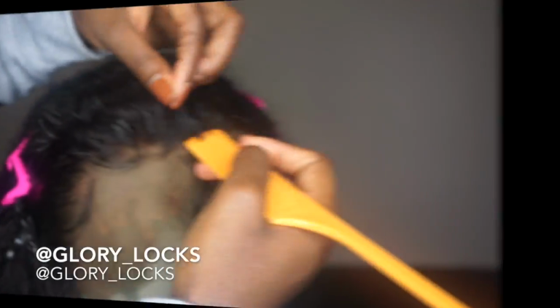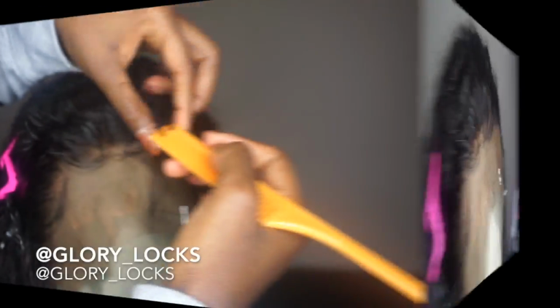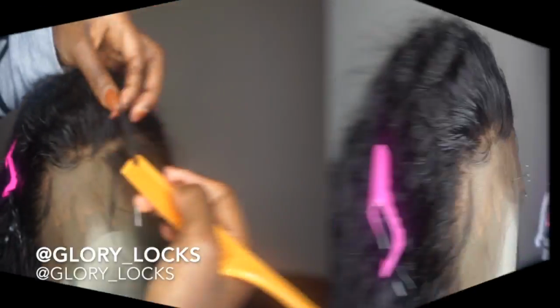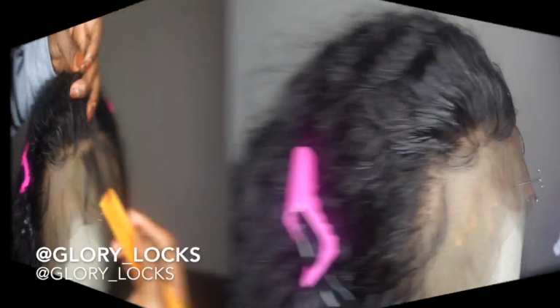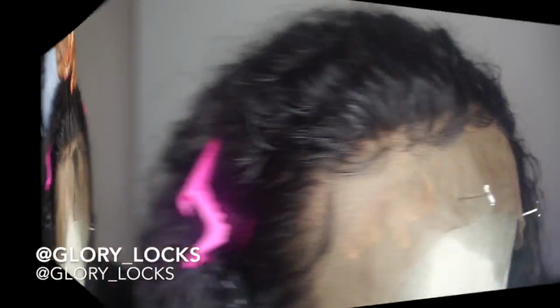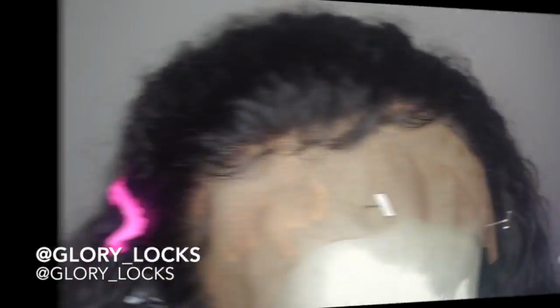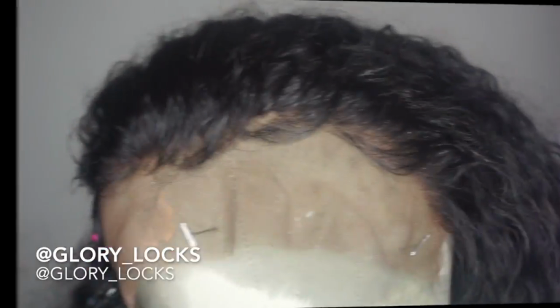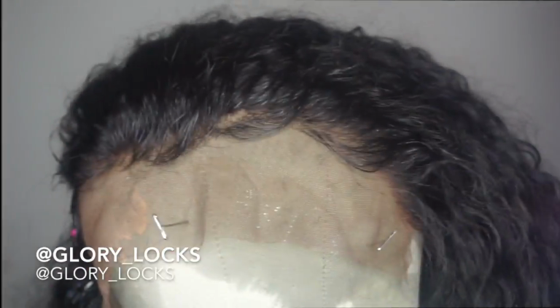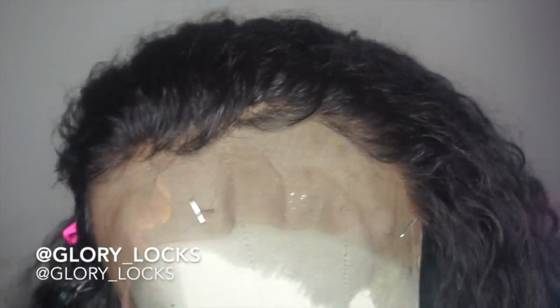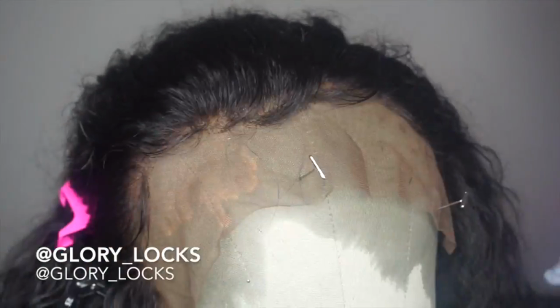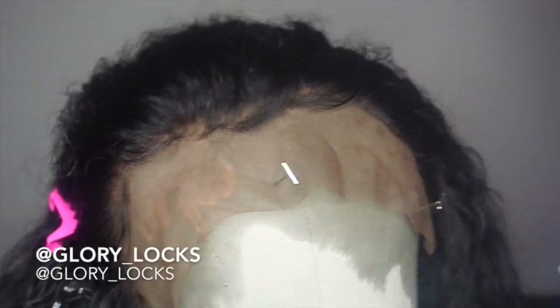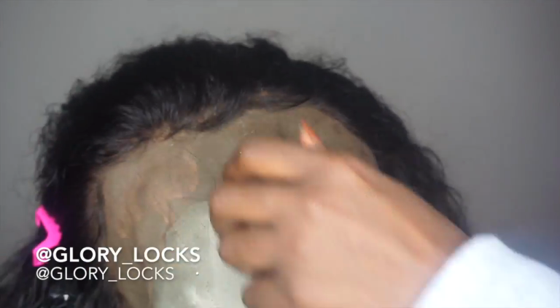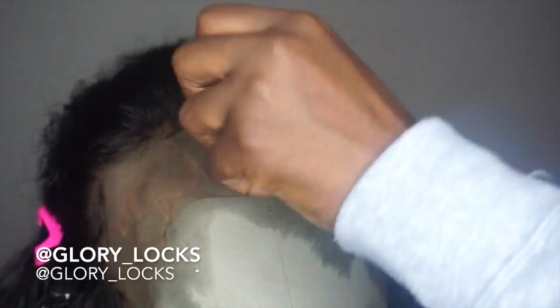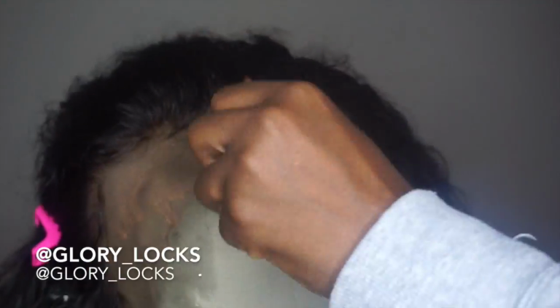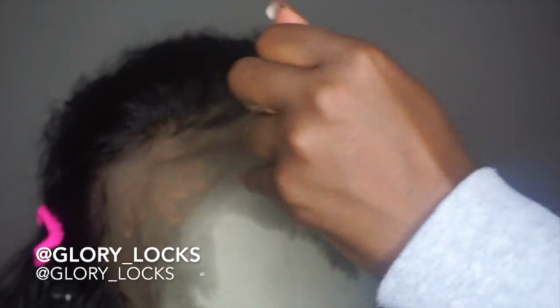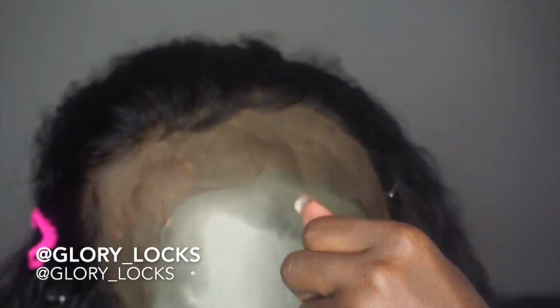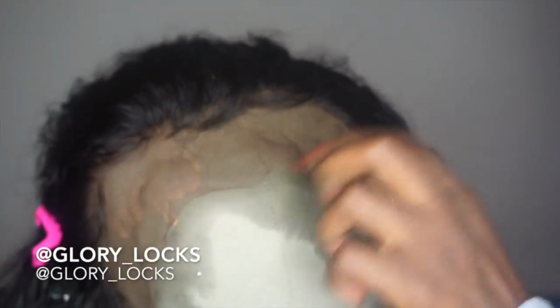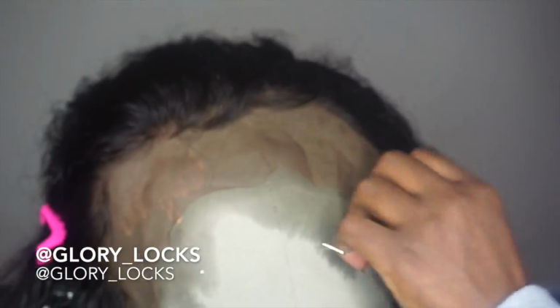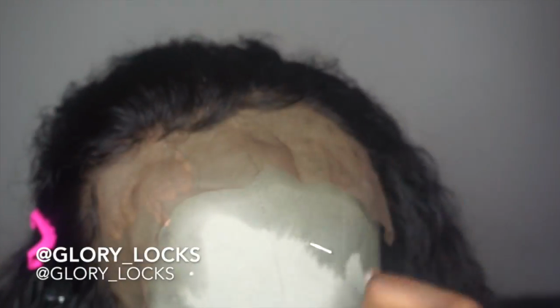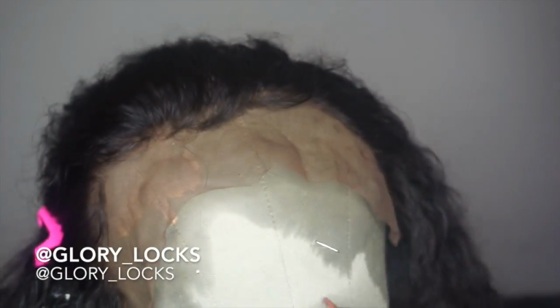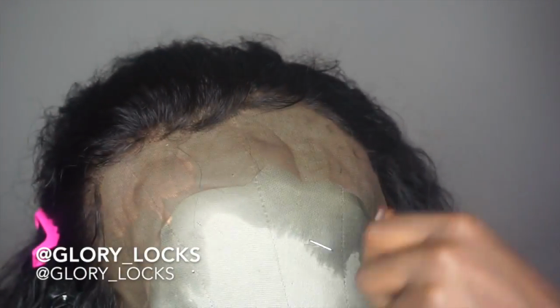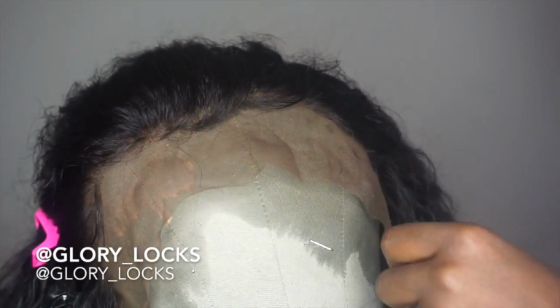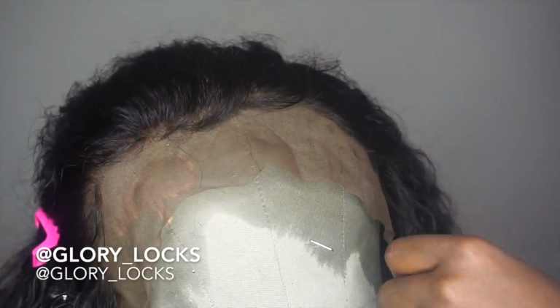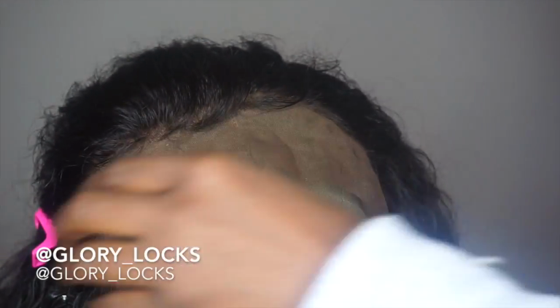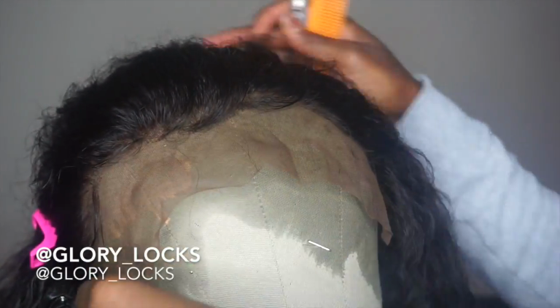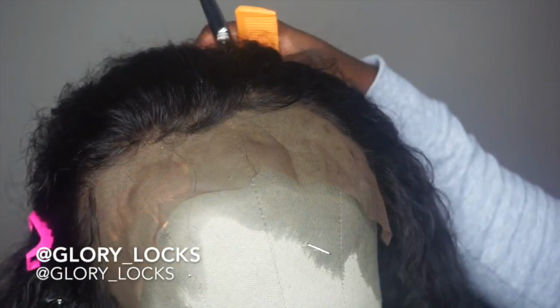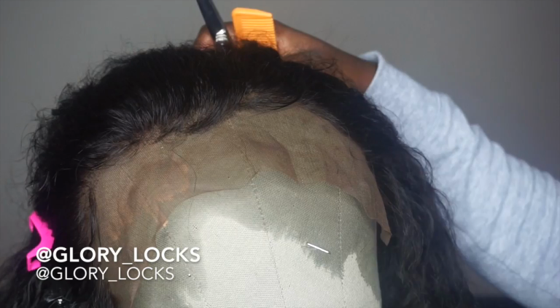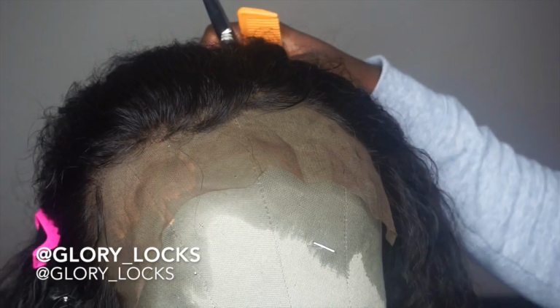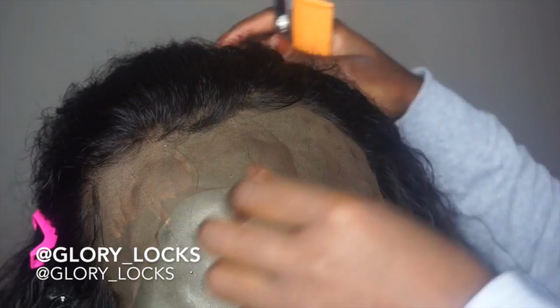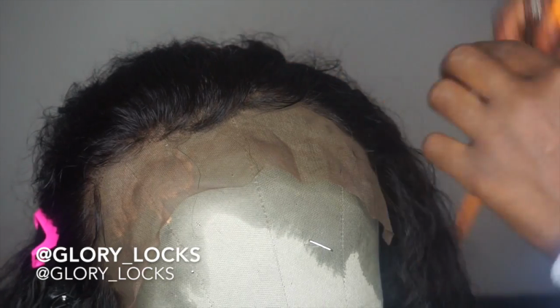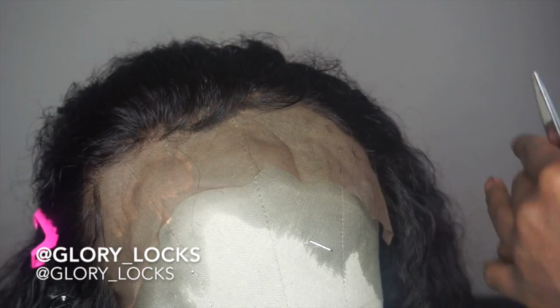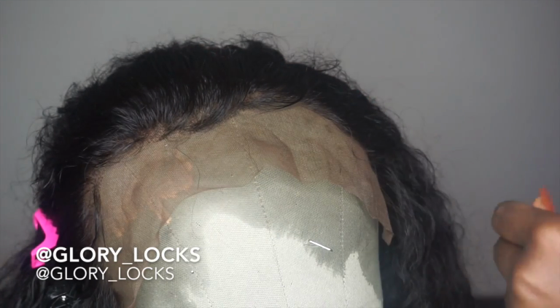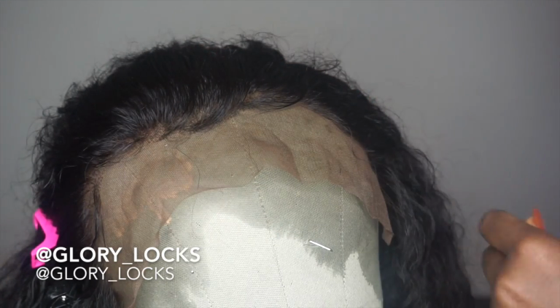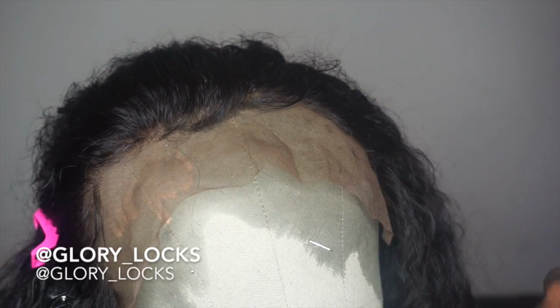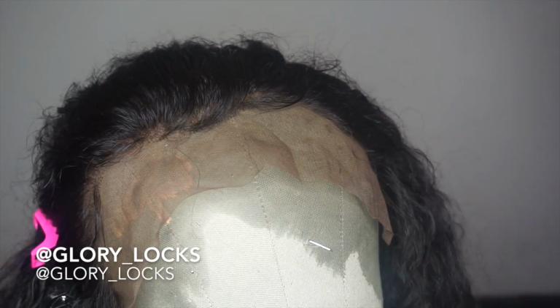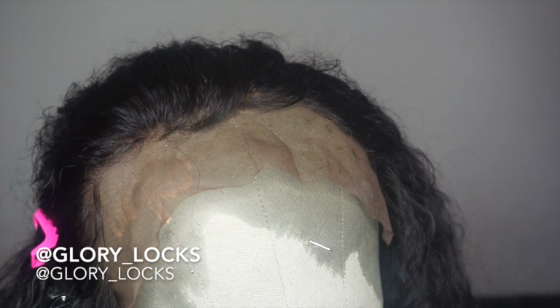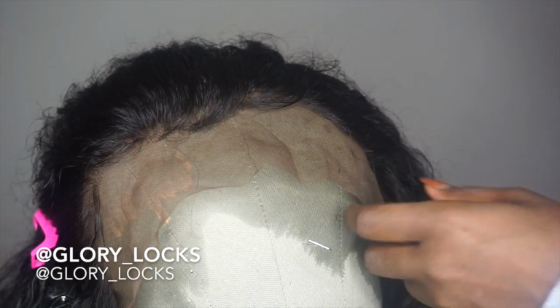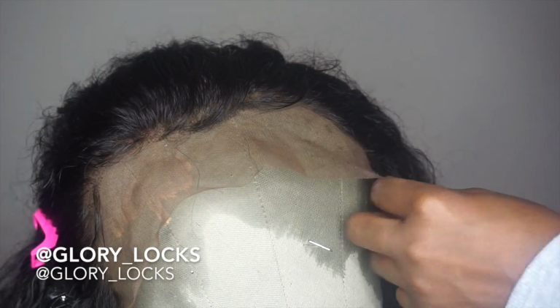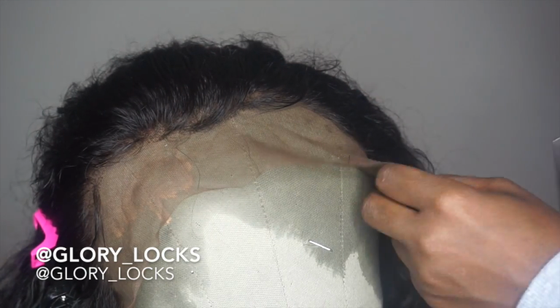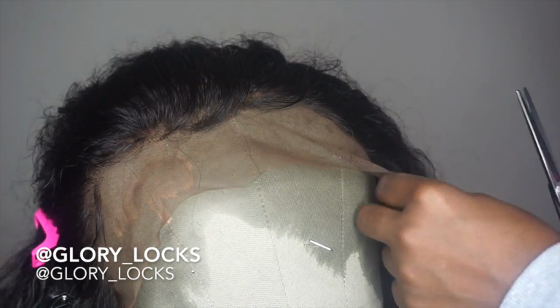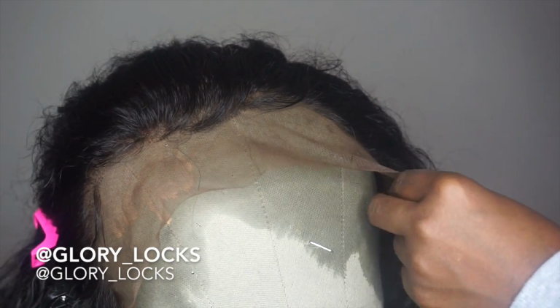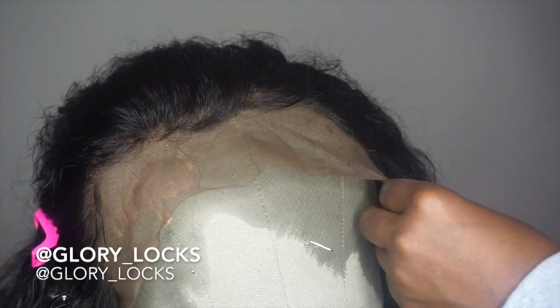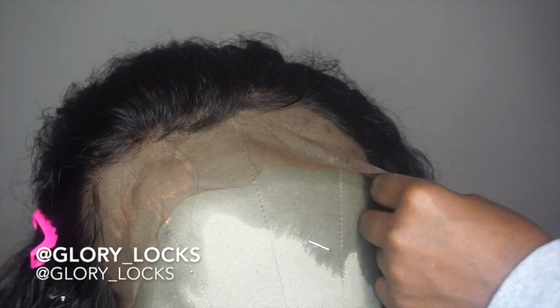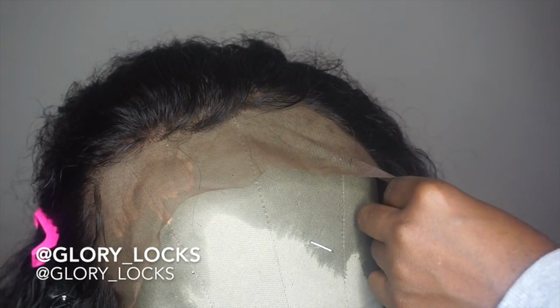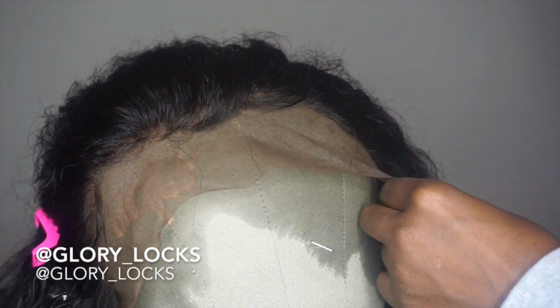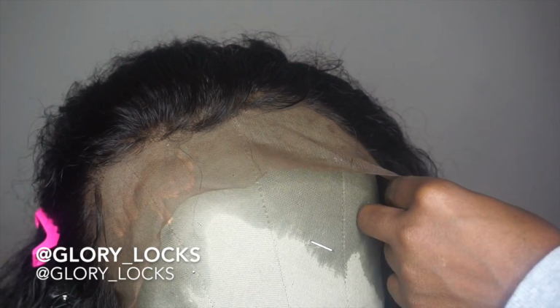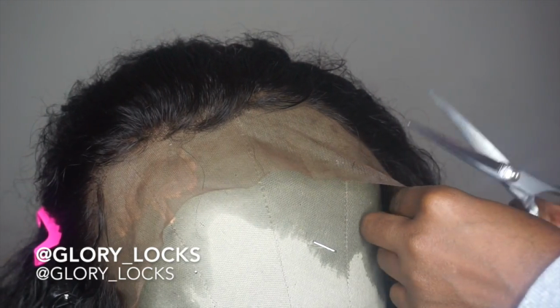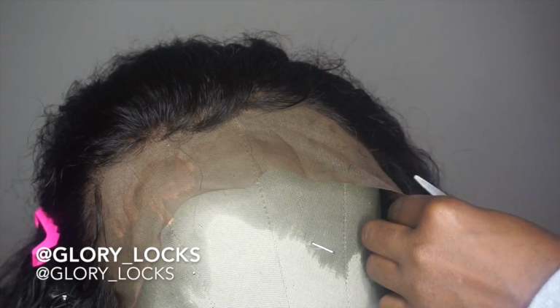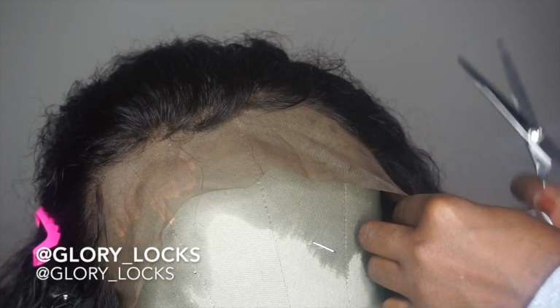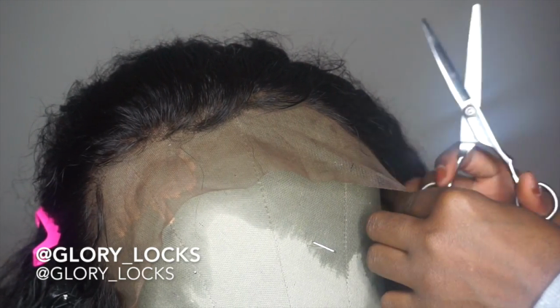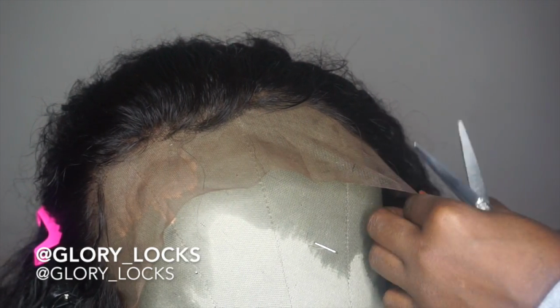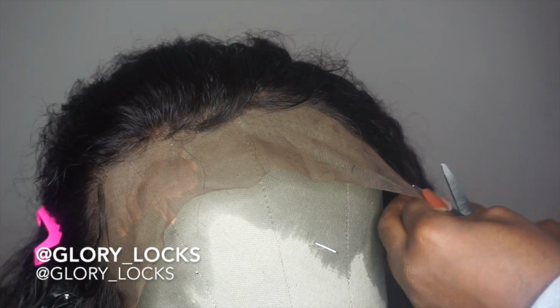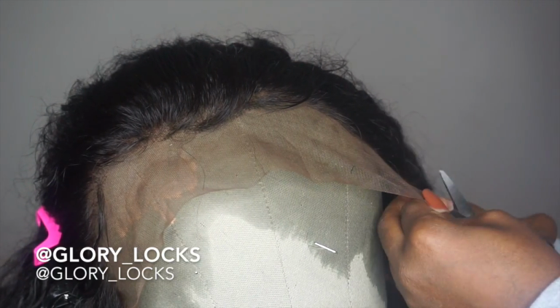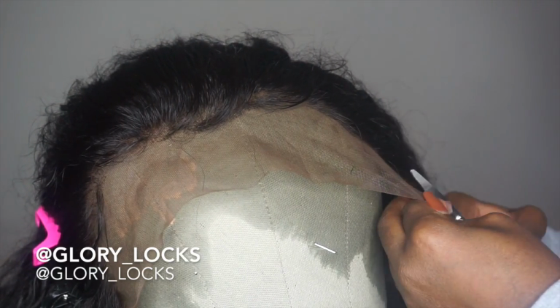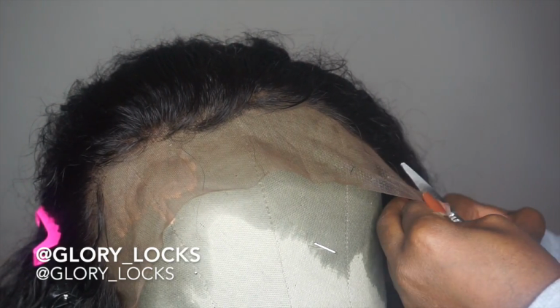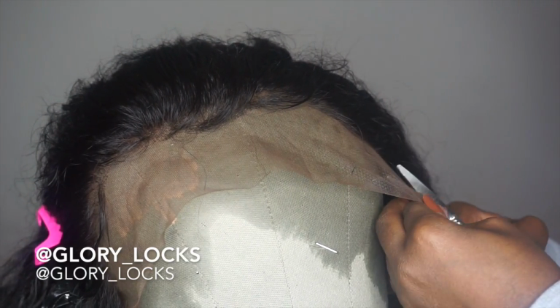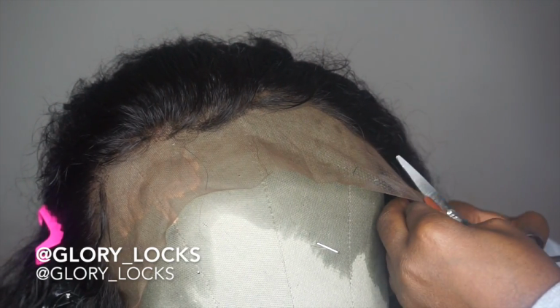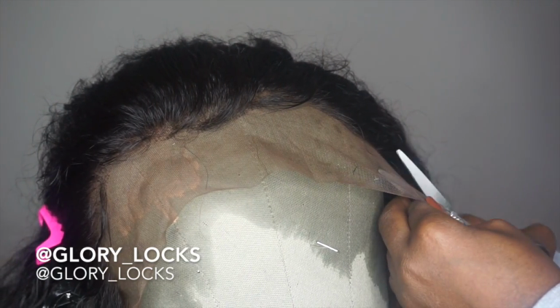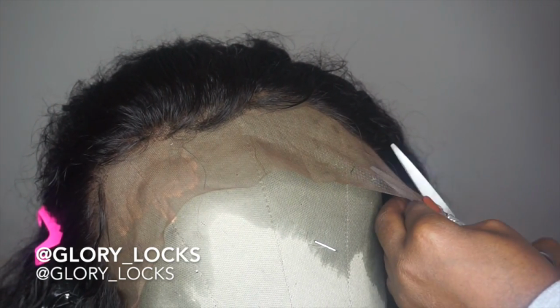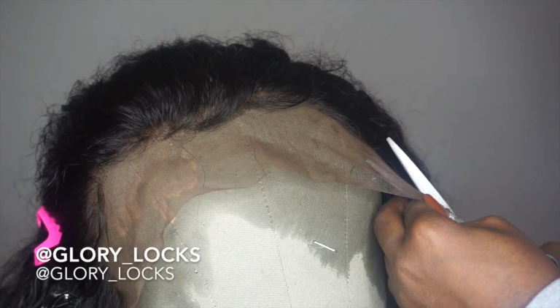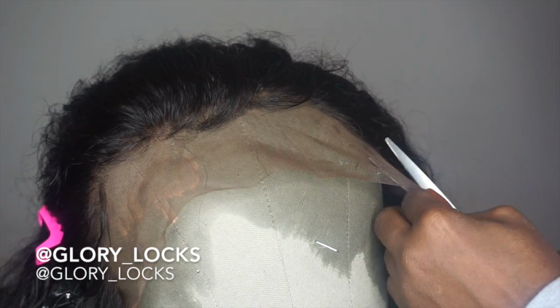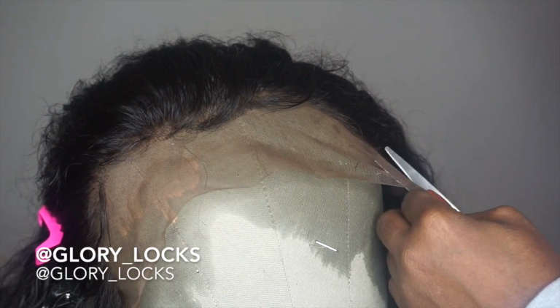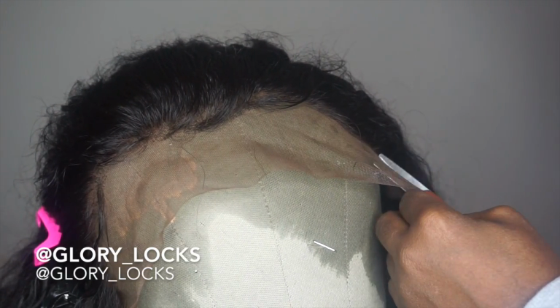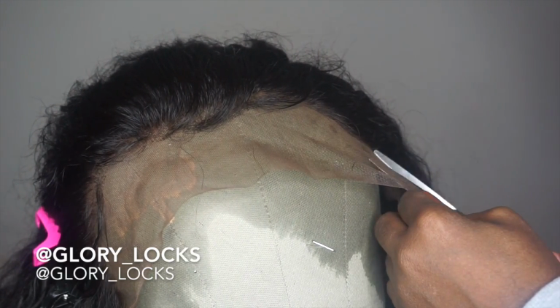After I'm done making the baby hair, I then cut the excess lace off and go about my business.